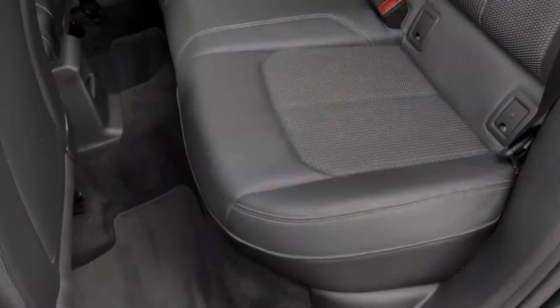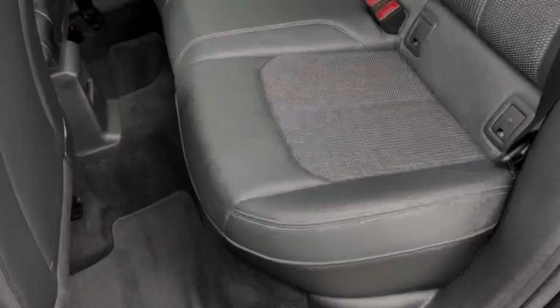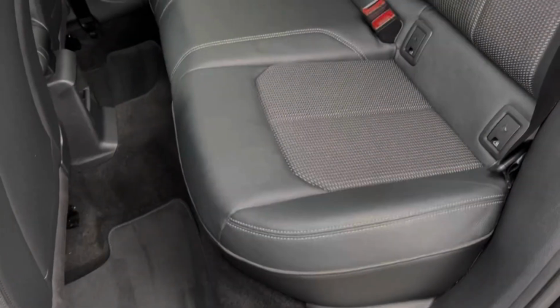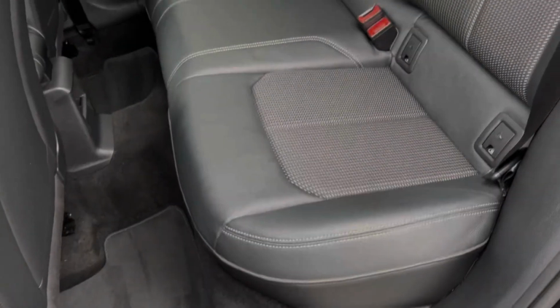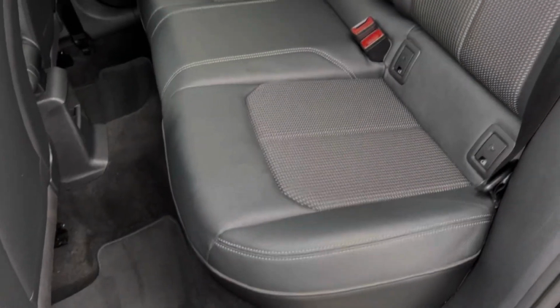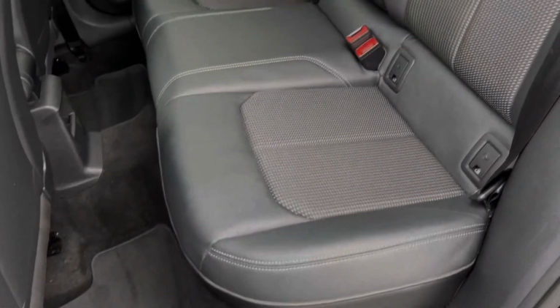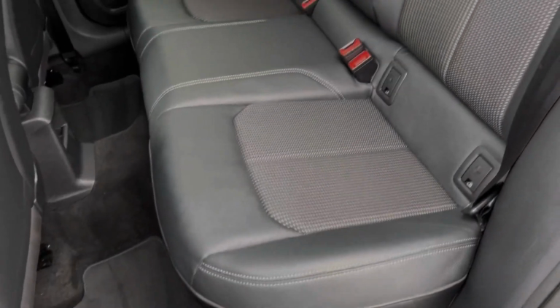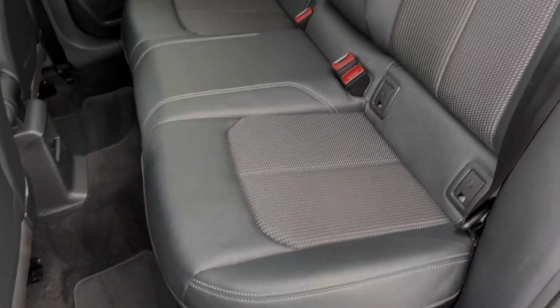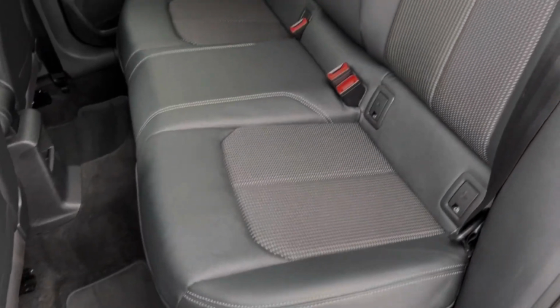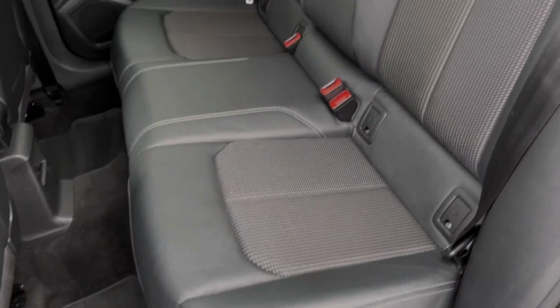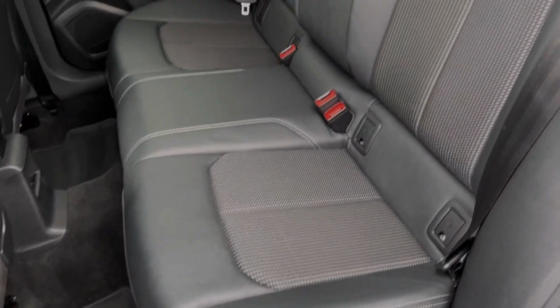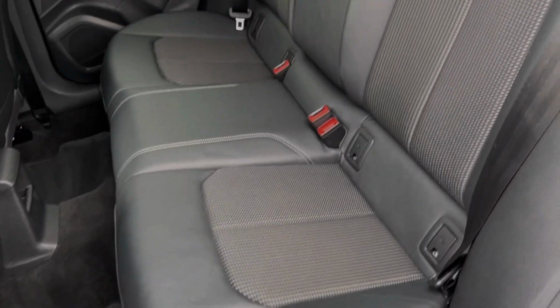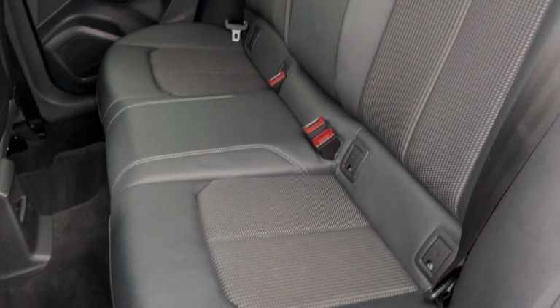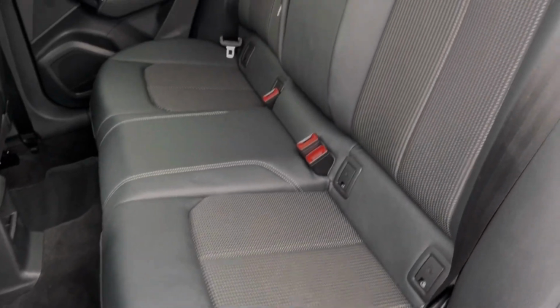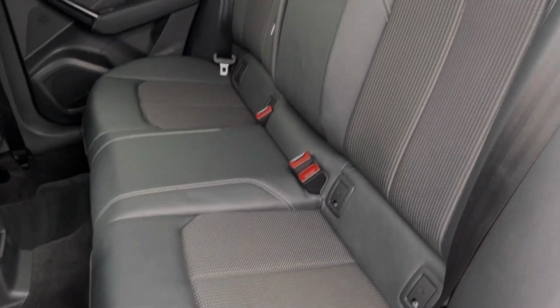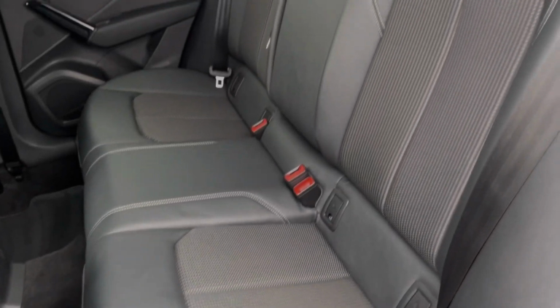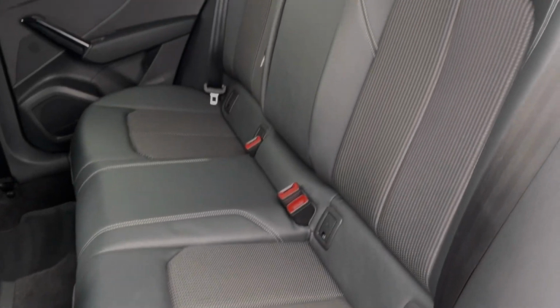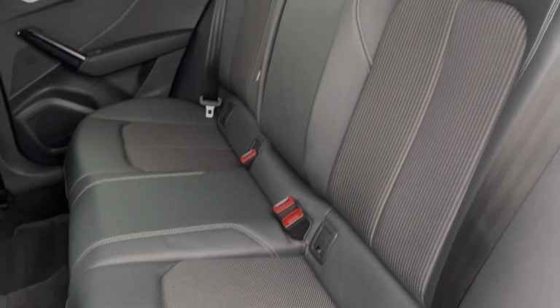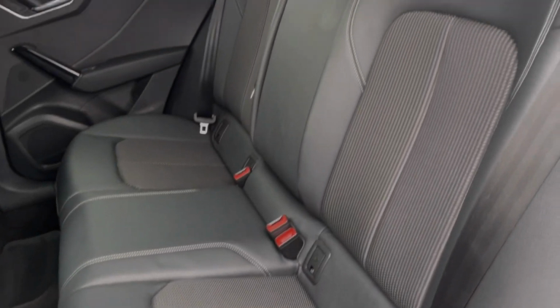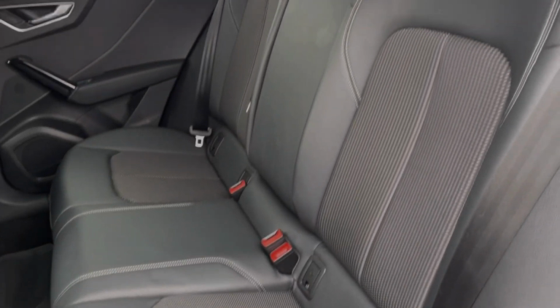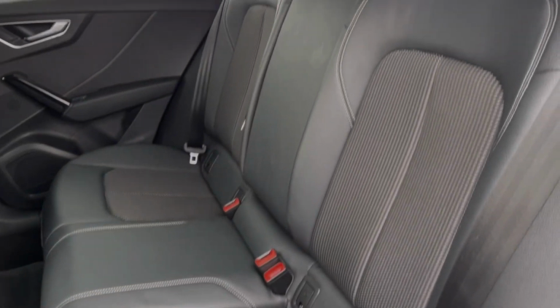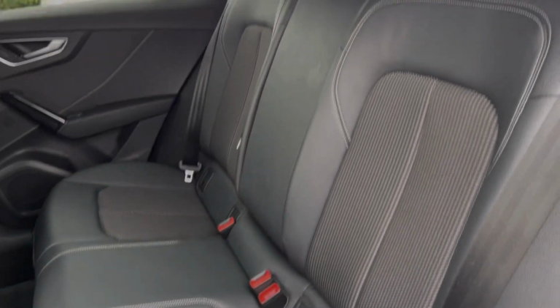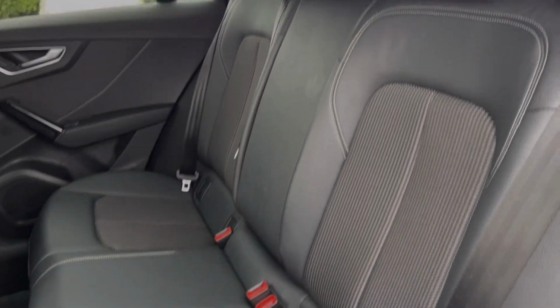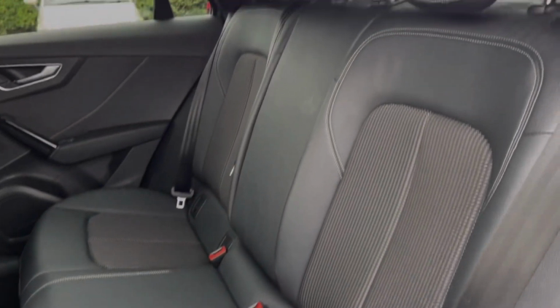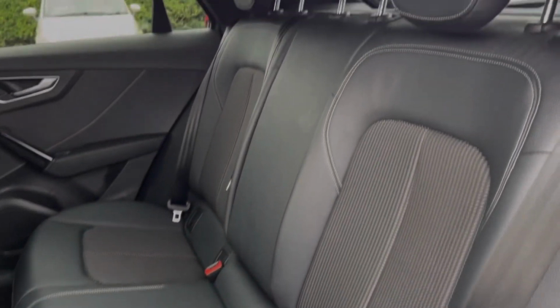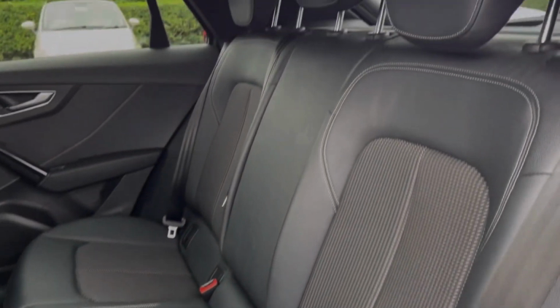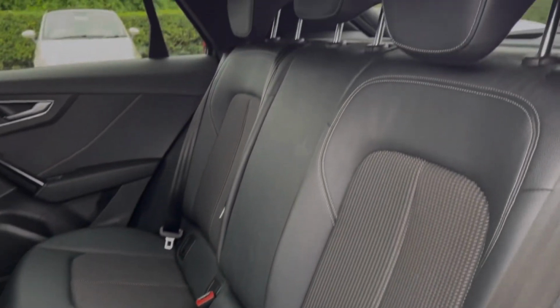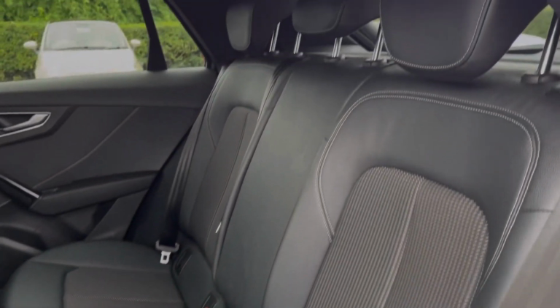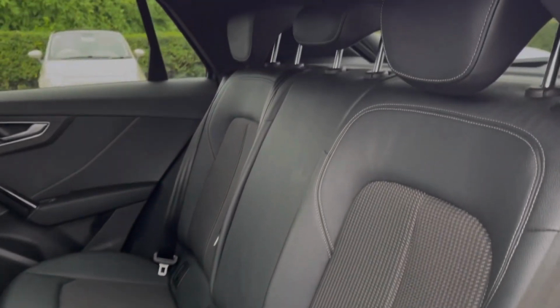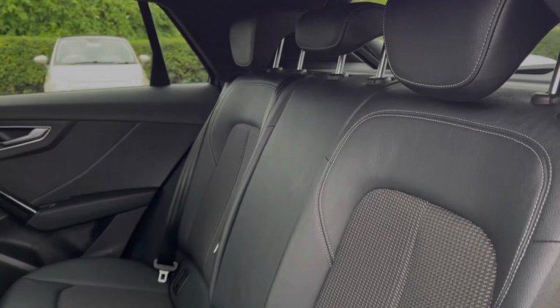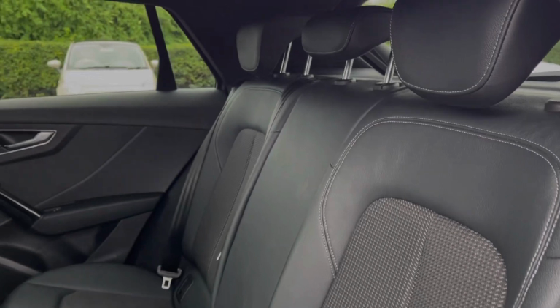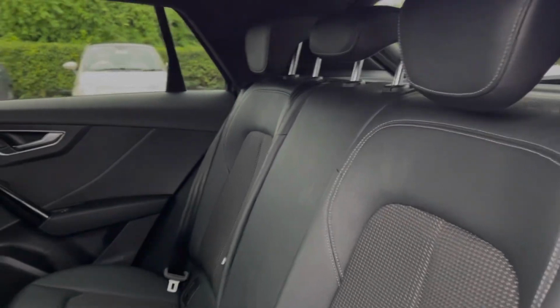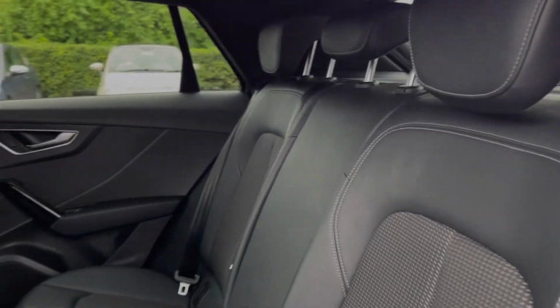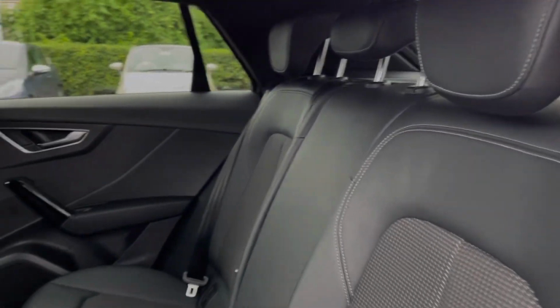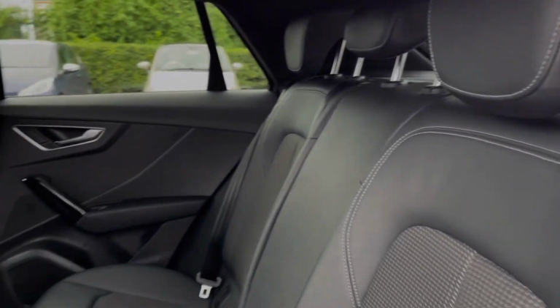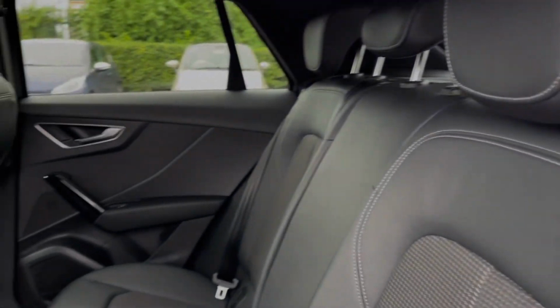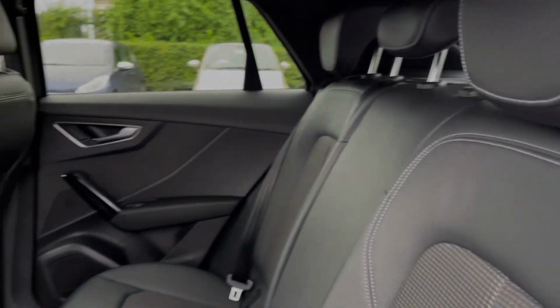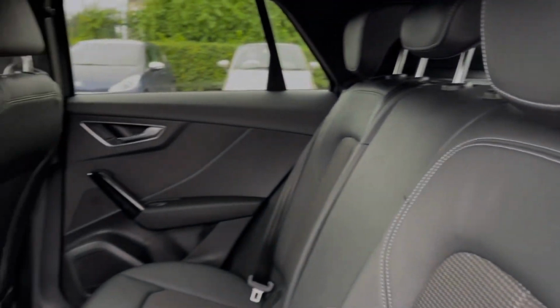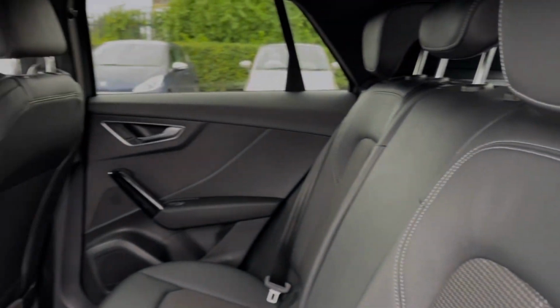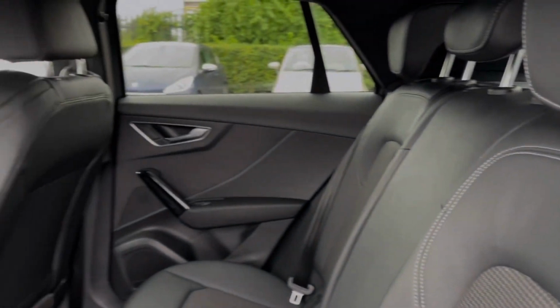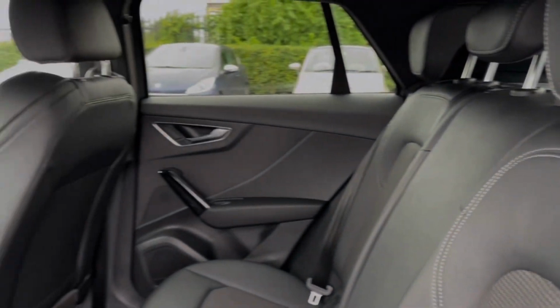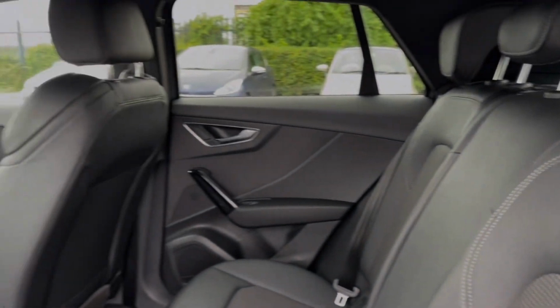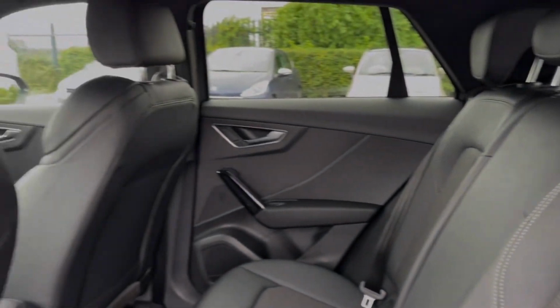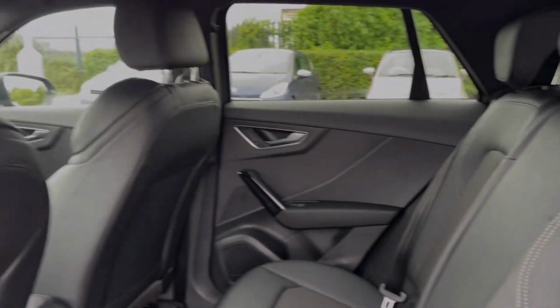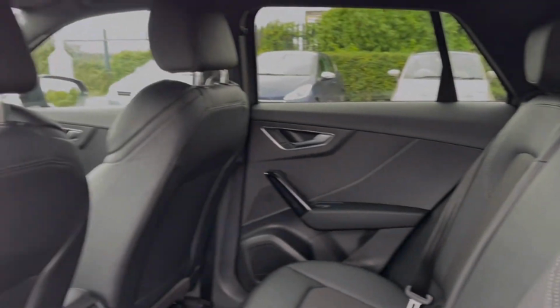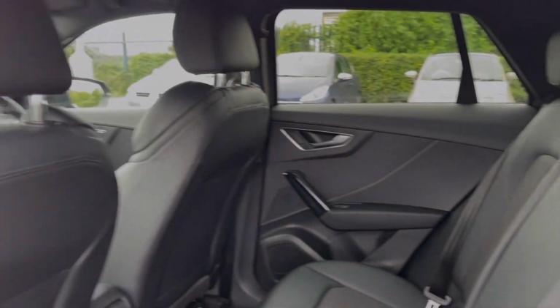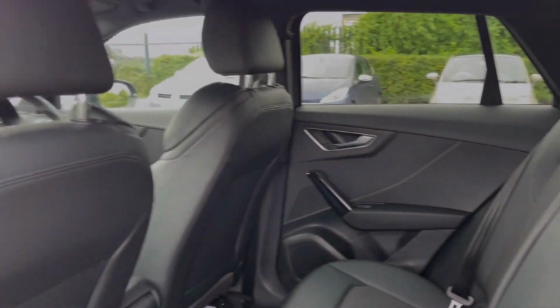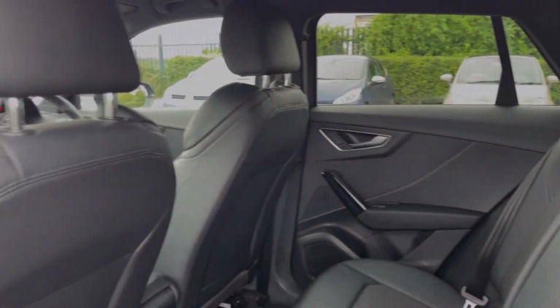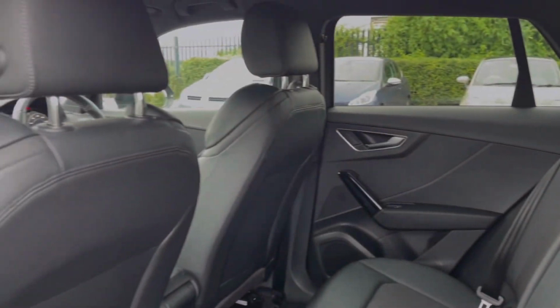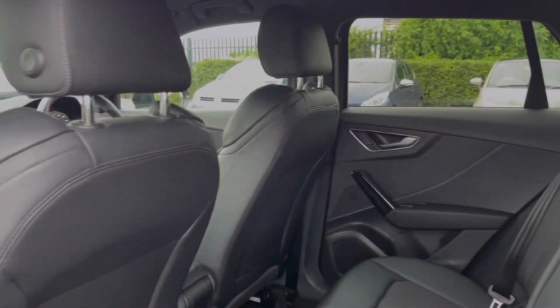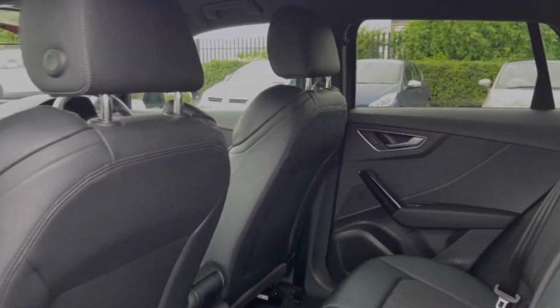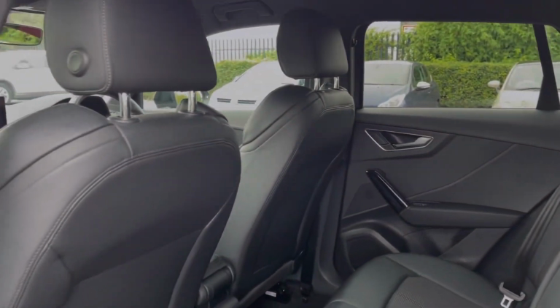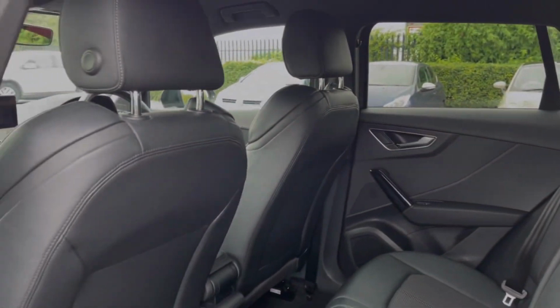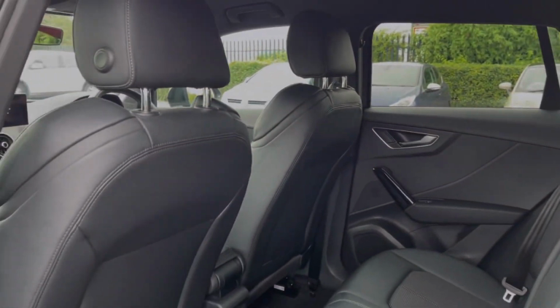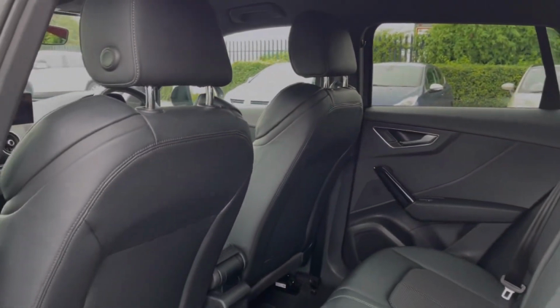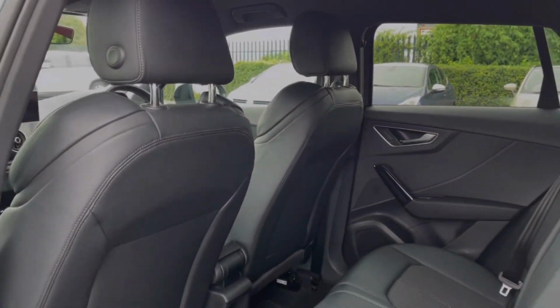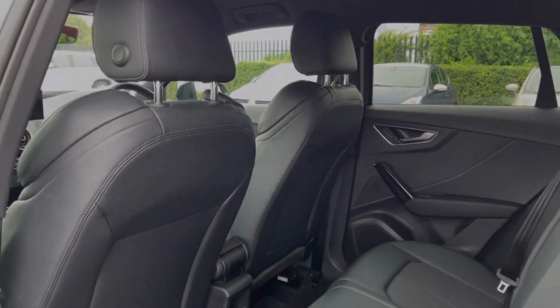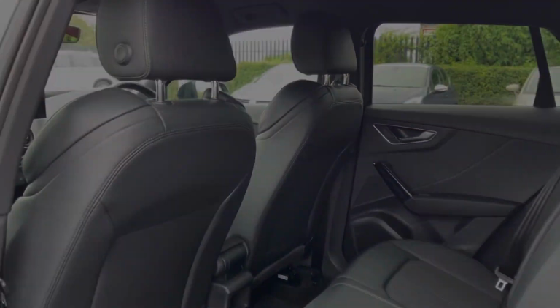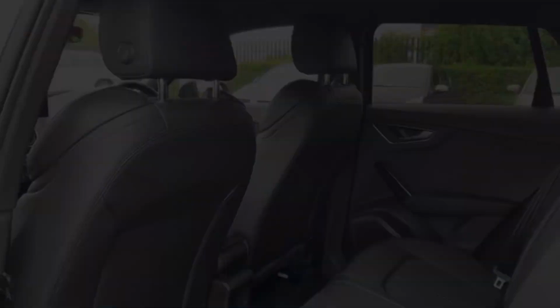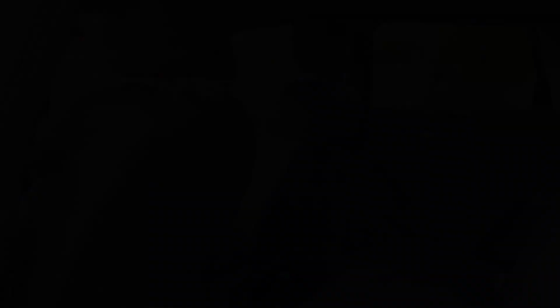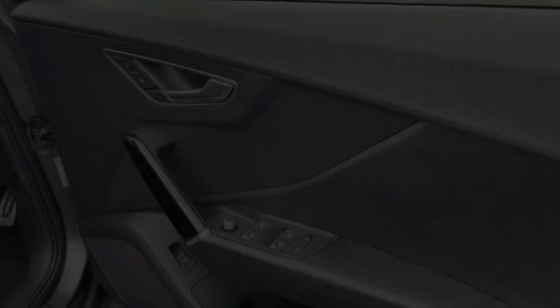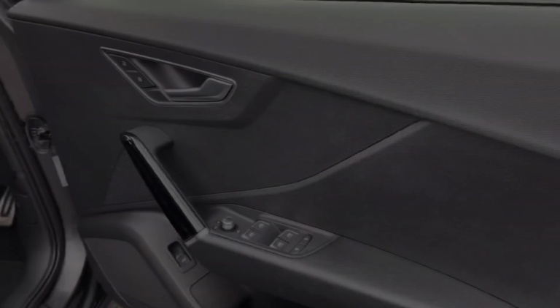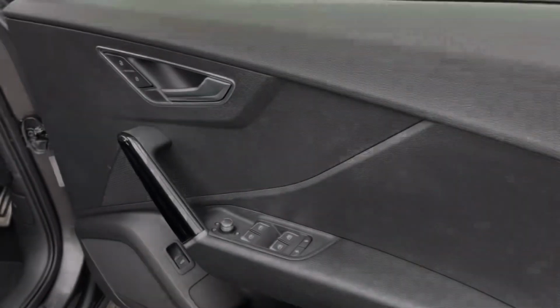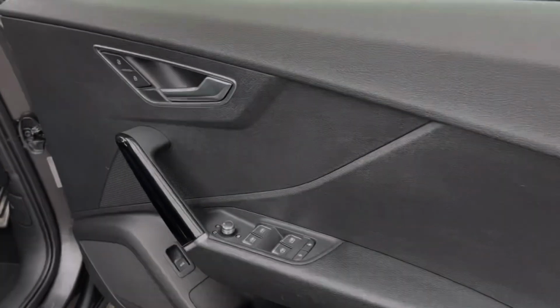Moving into the rear seats, here you can see they're finished in part leather upholstery. You do have ISOFIX points available on the outer two seats if you happen to need them.